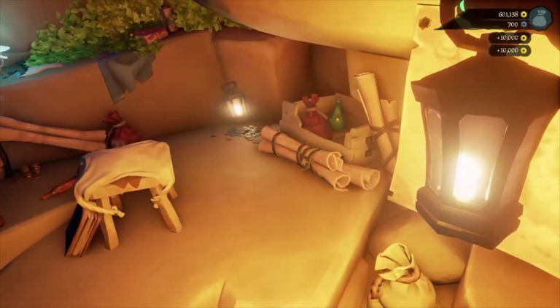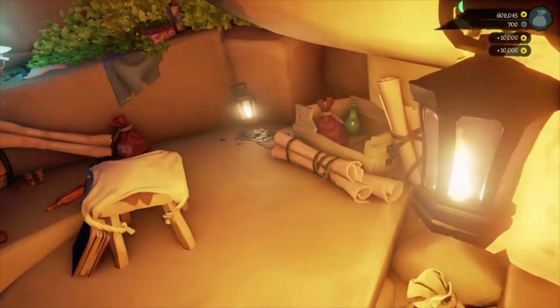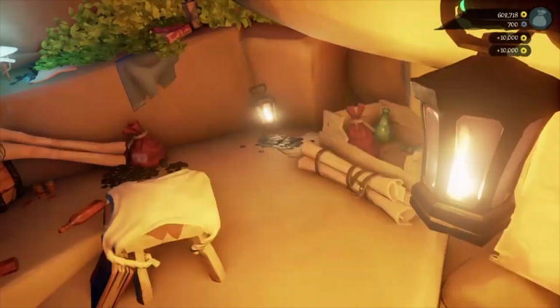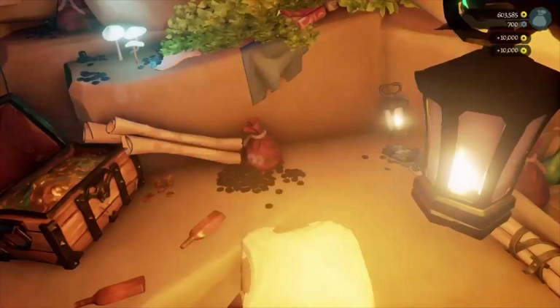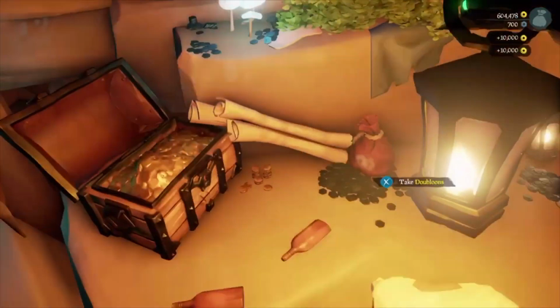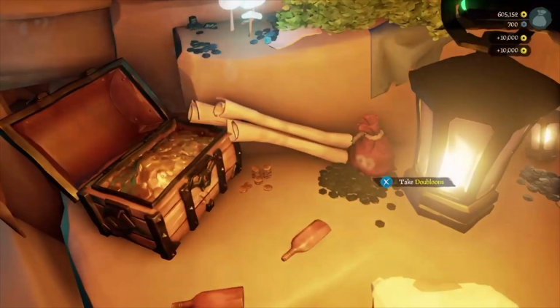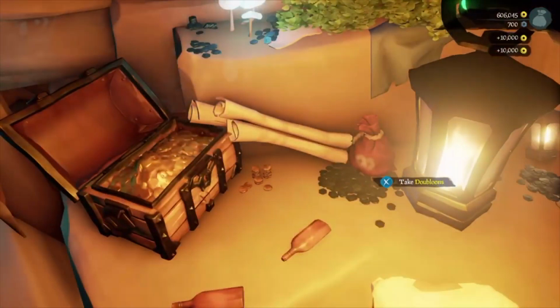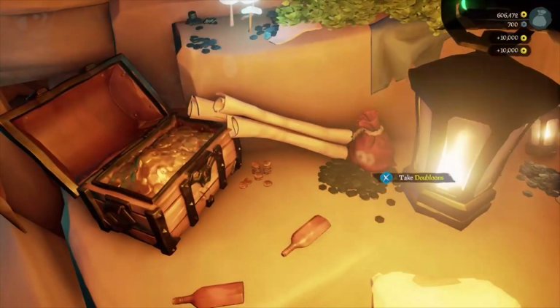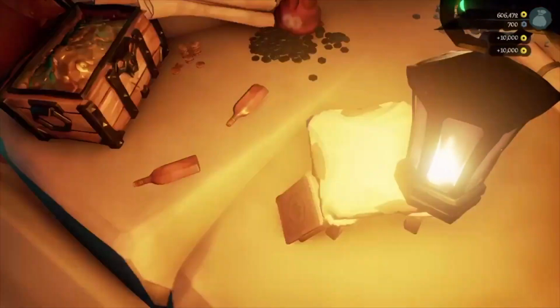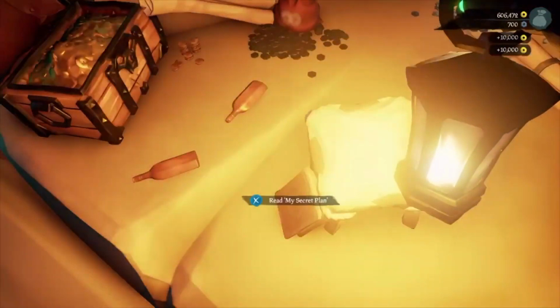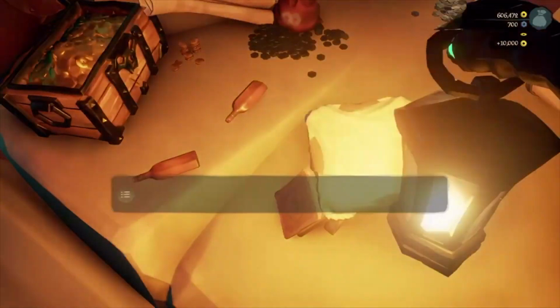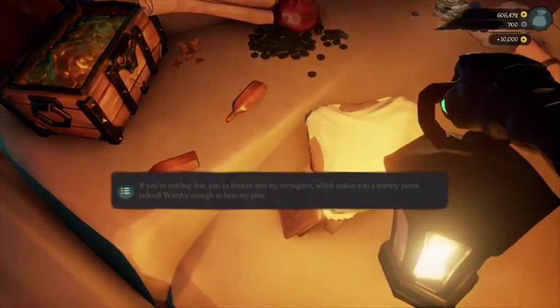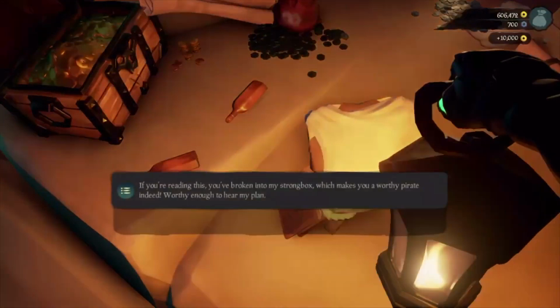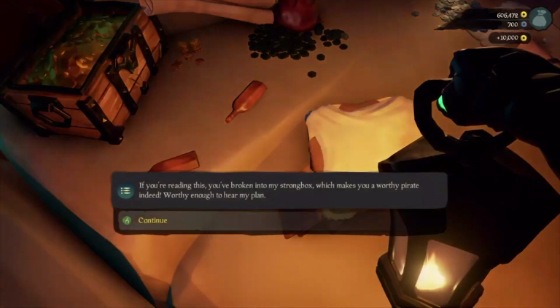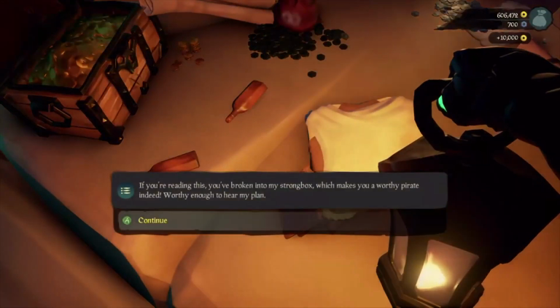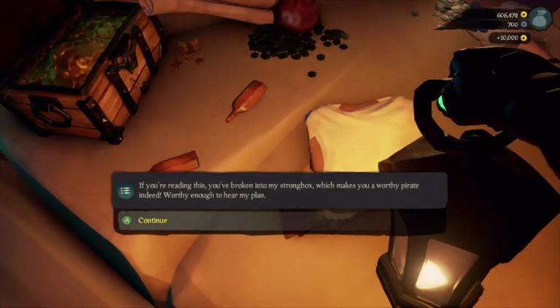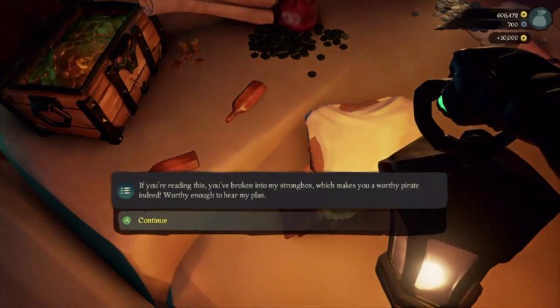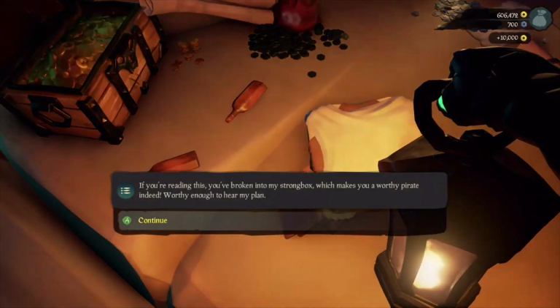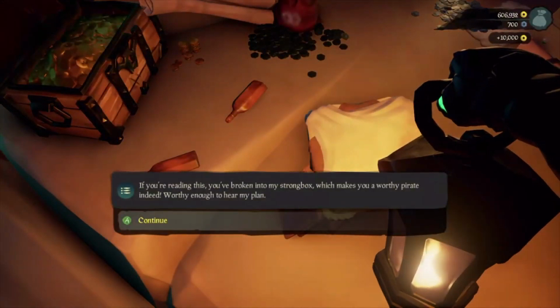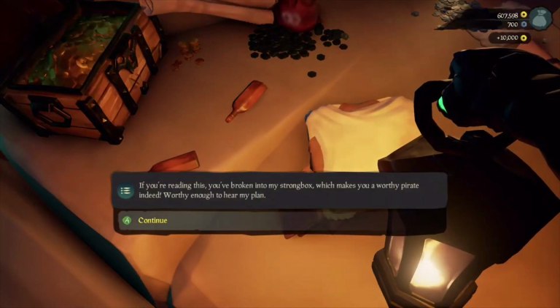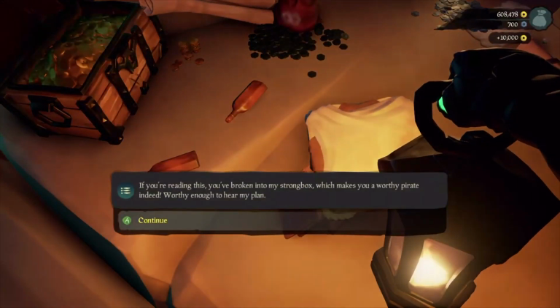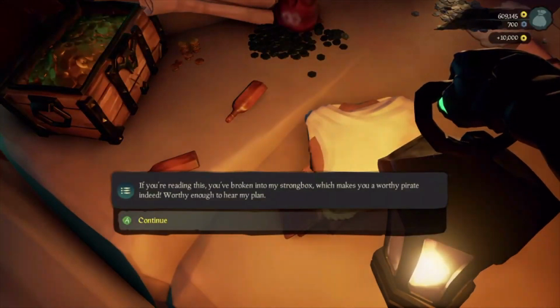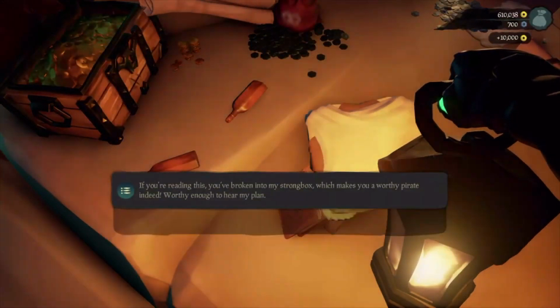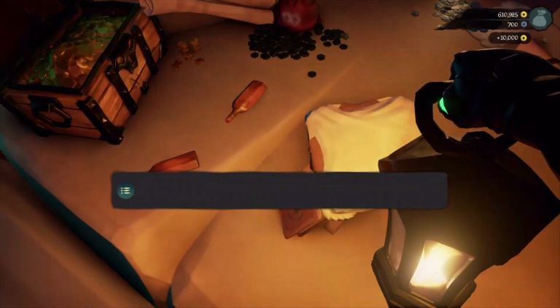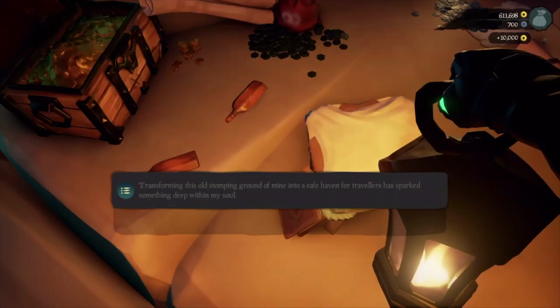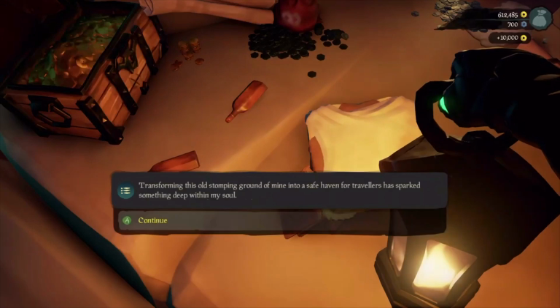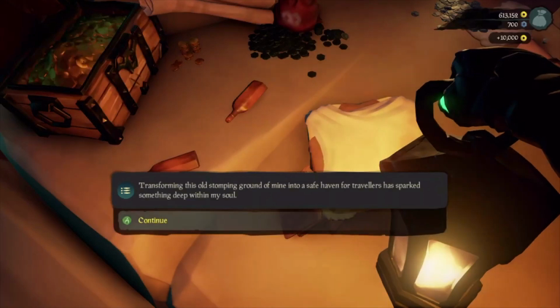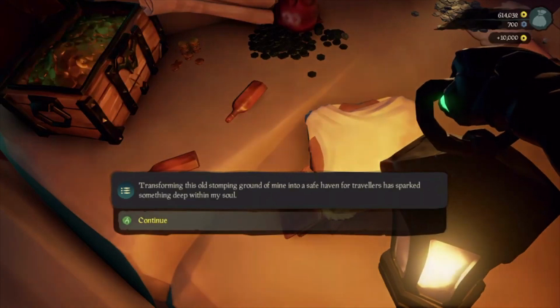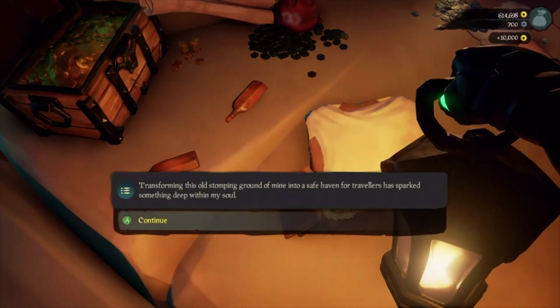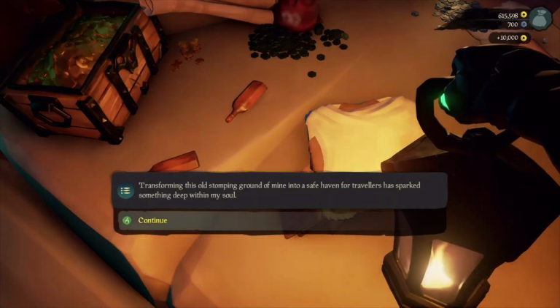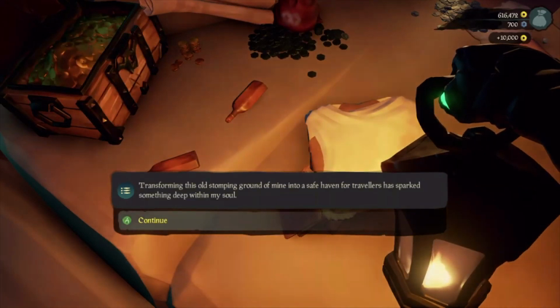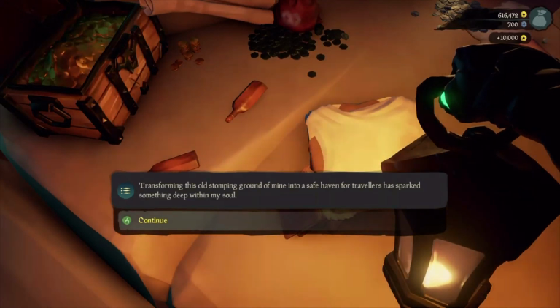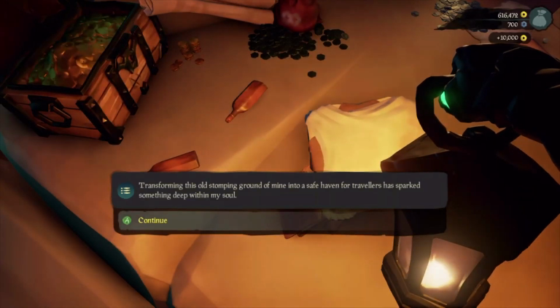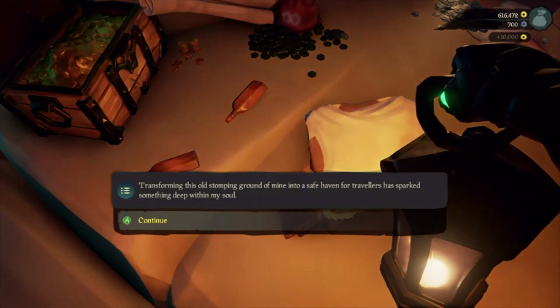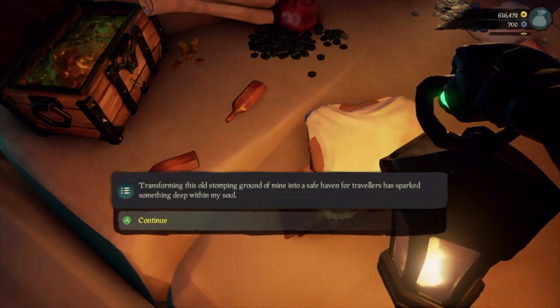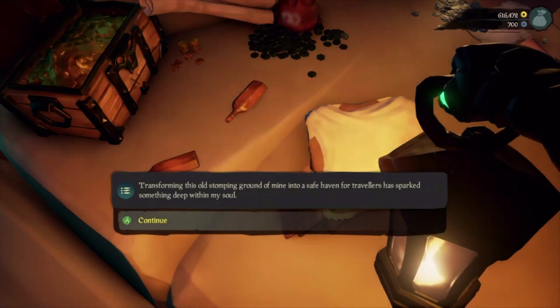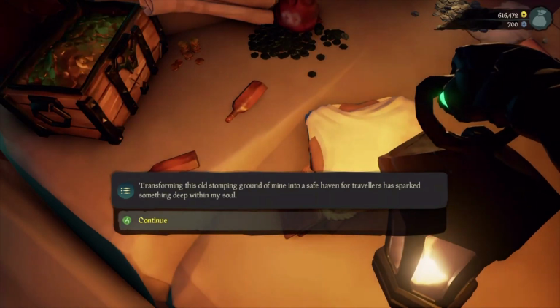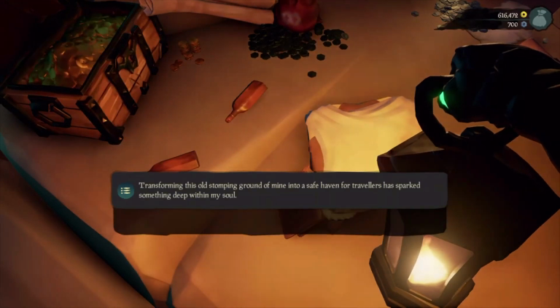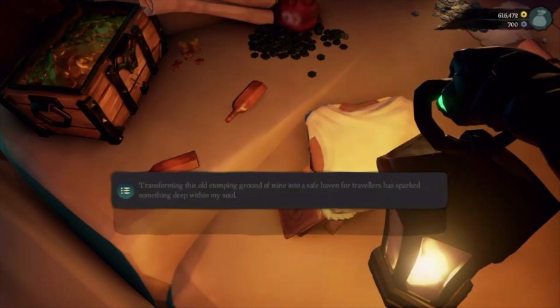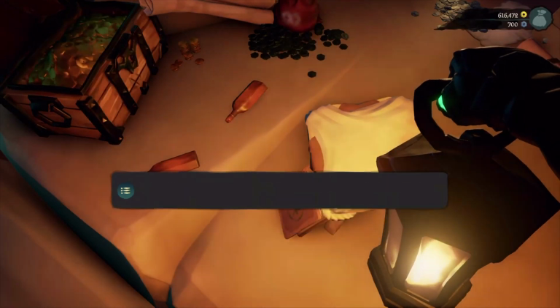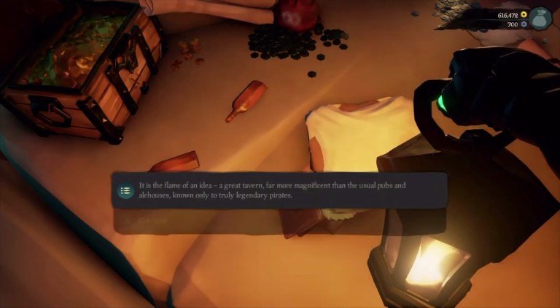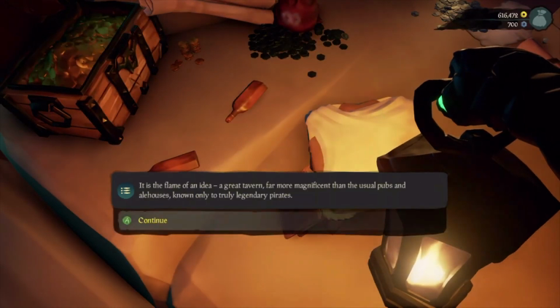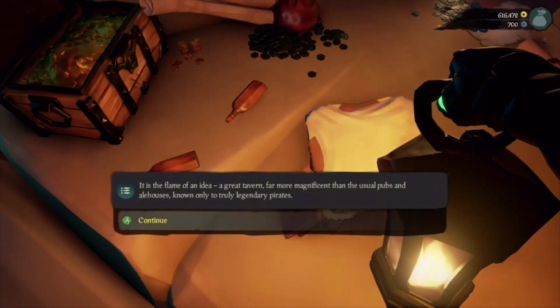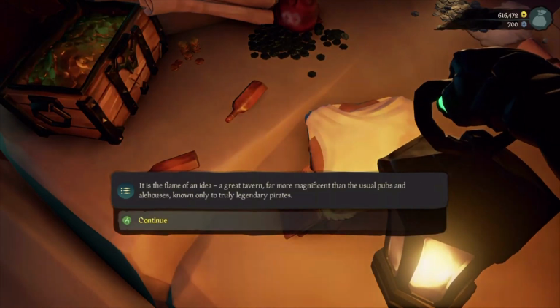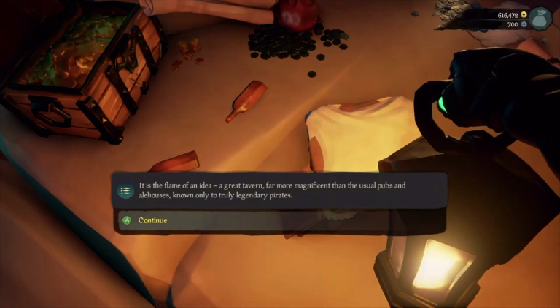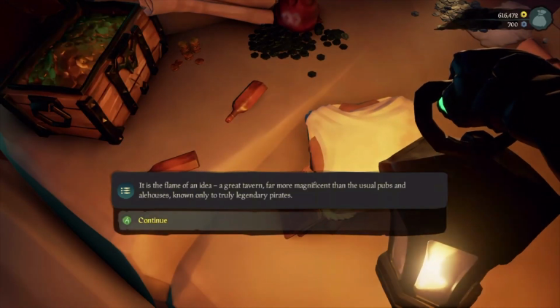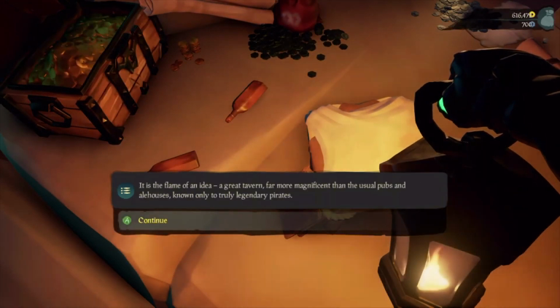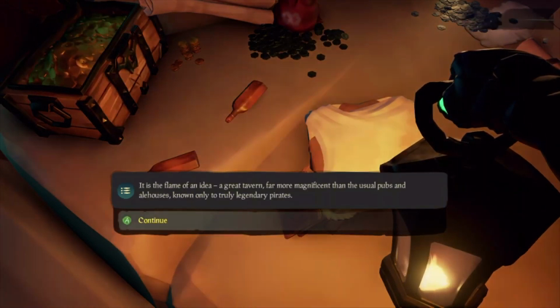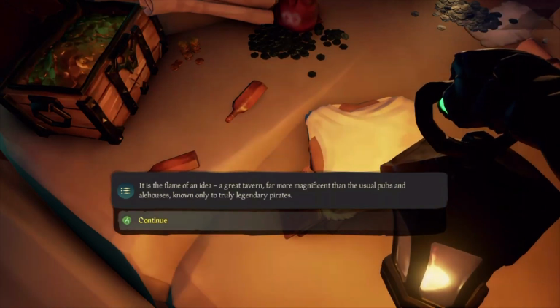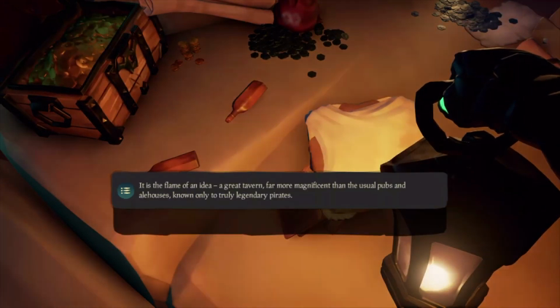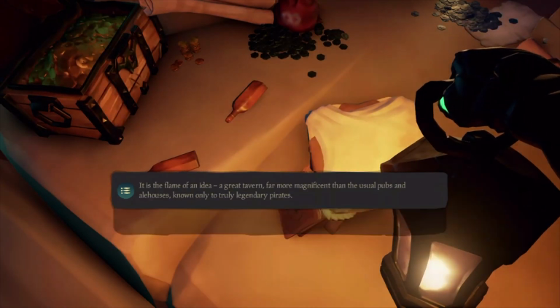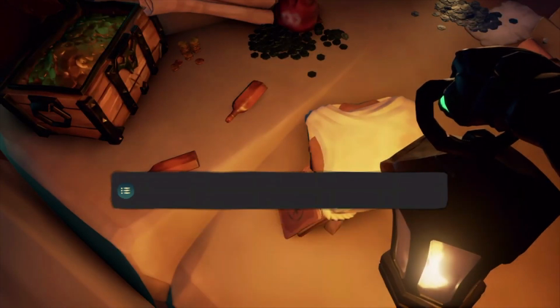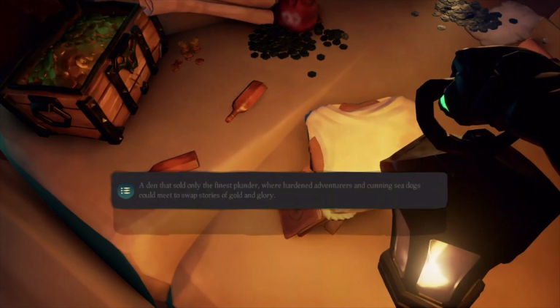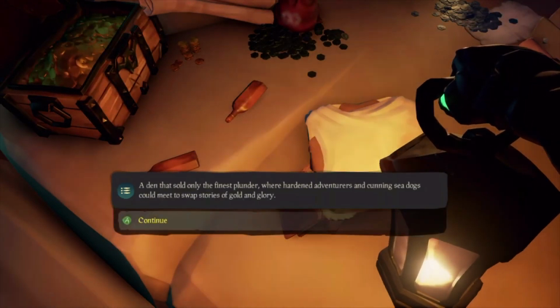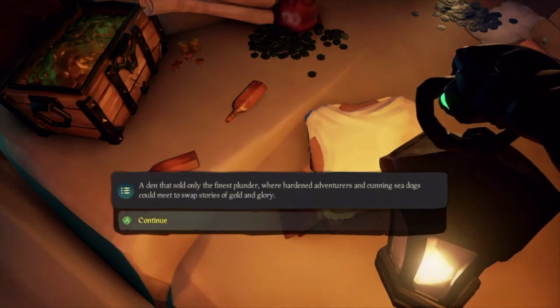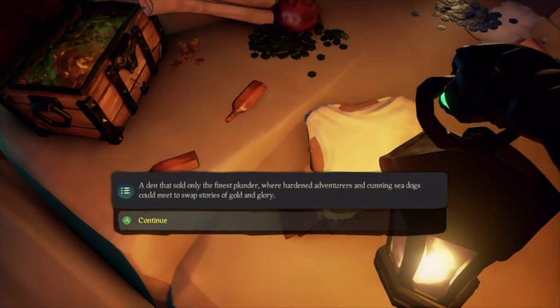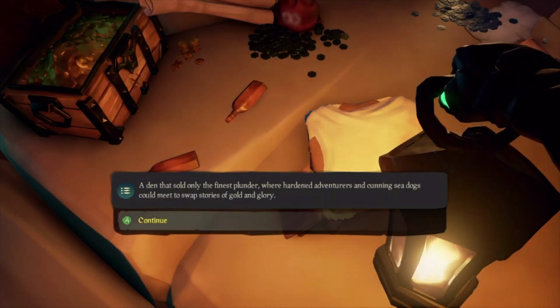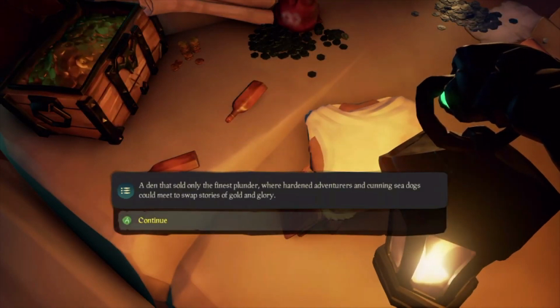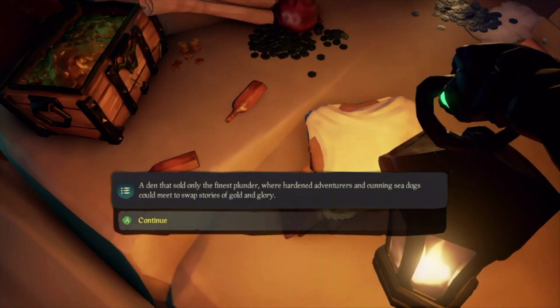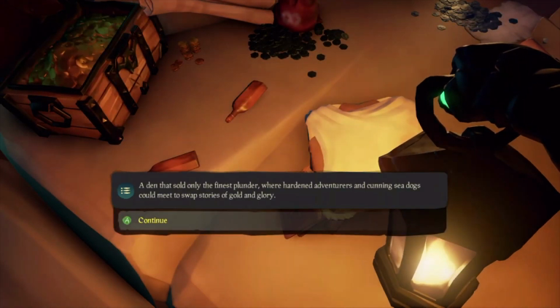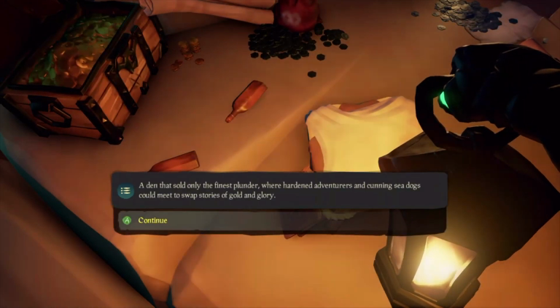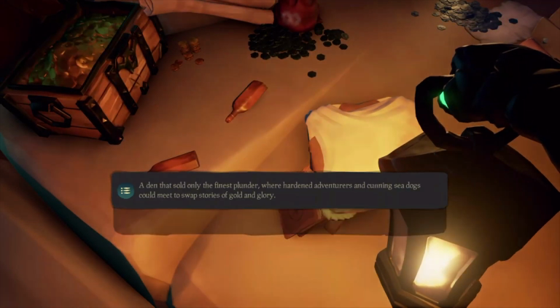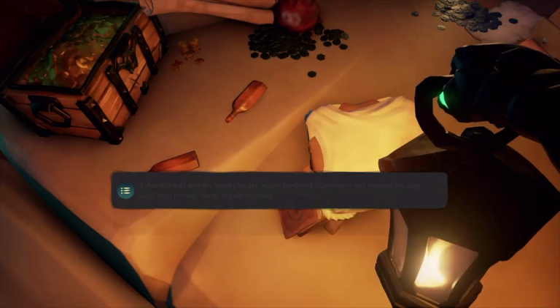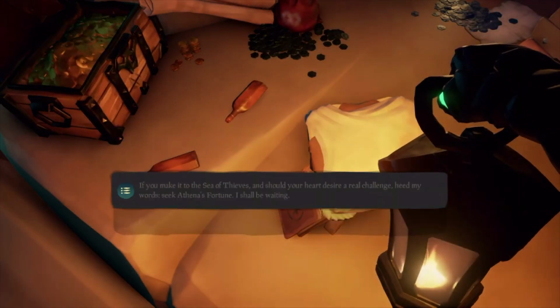Here's the journal — it's resting by a stool over here. You'll read the journal to get a commendation, which helps you progress toward the journals commendation.